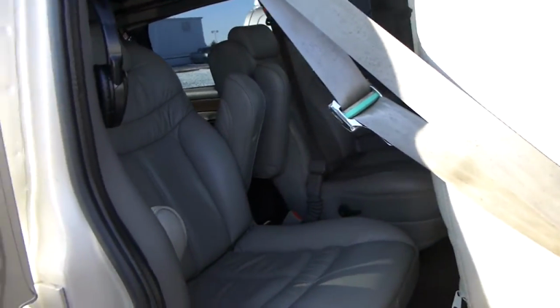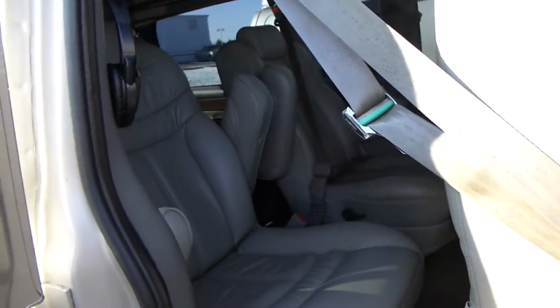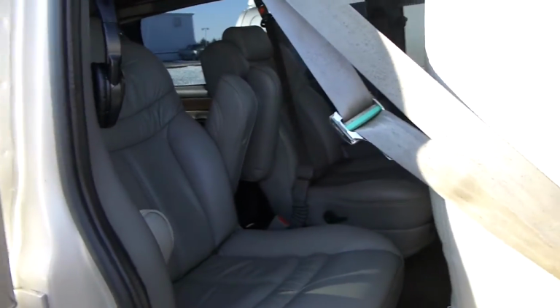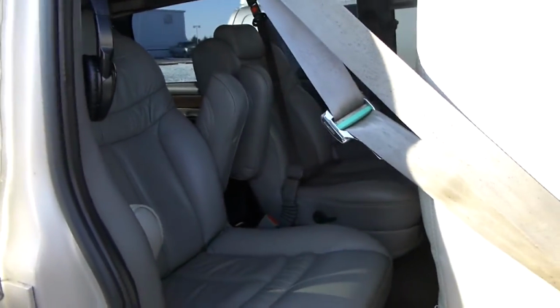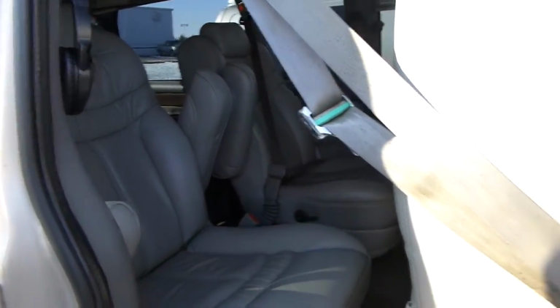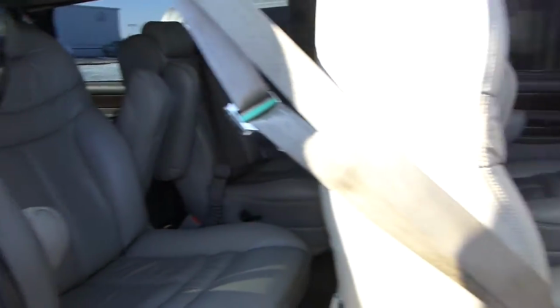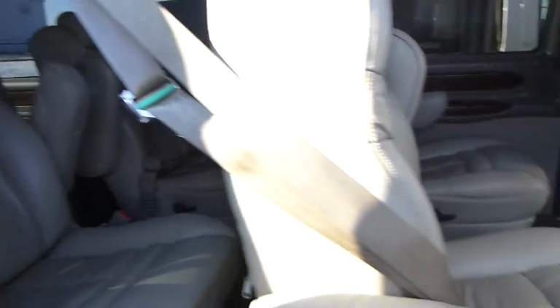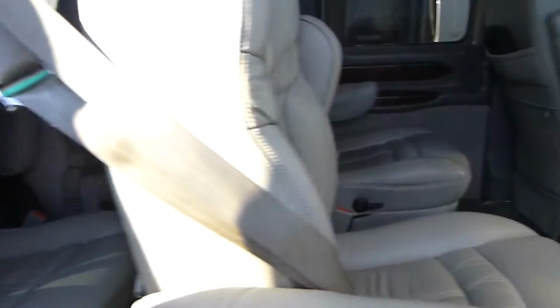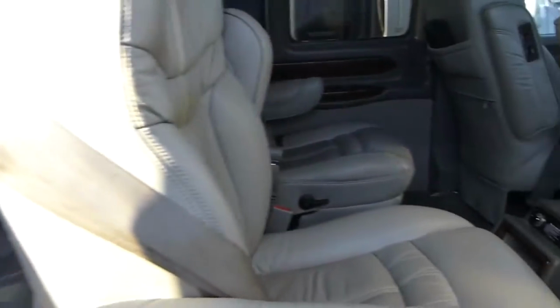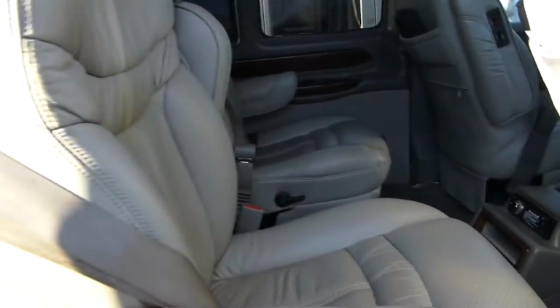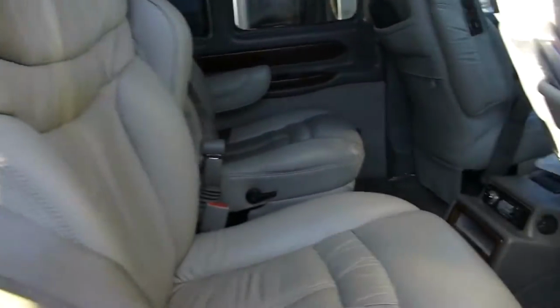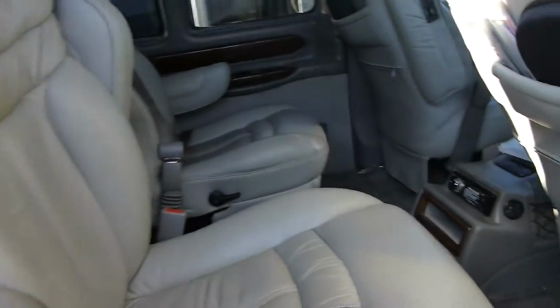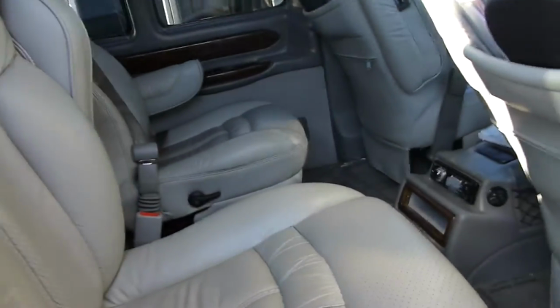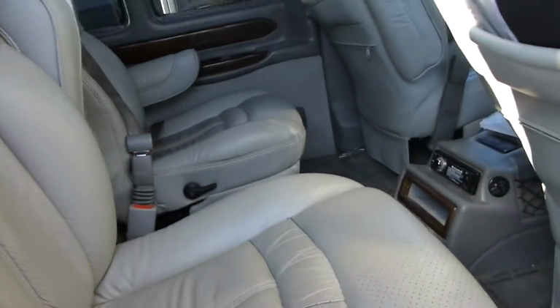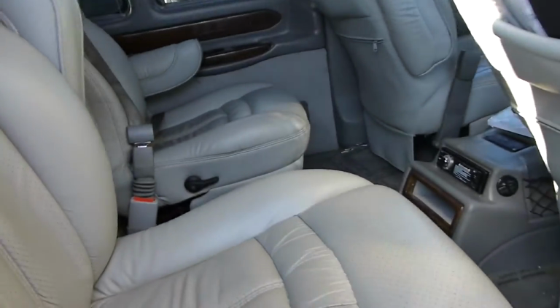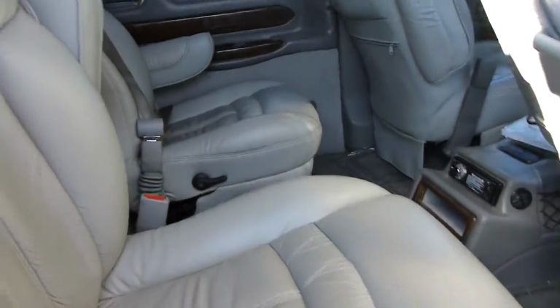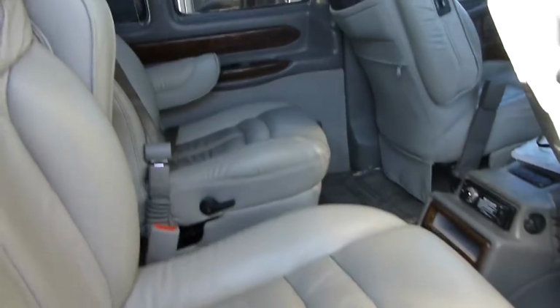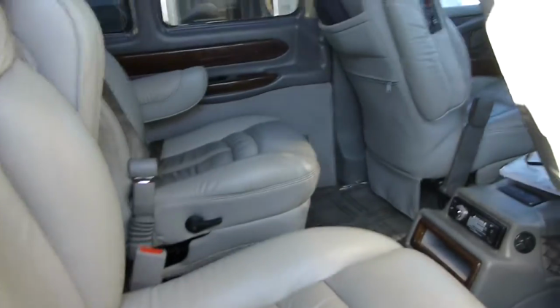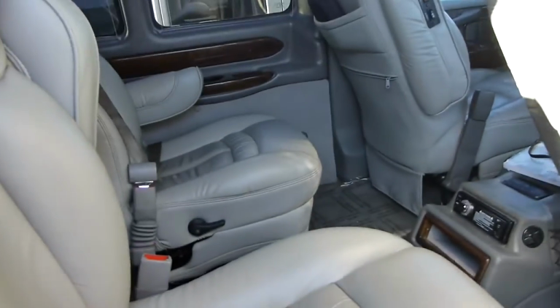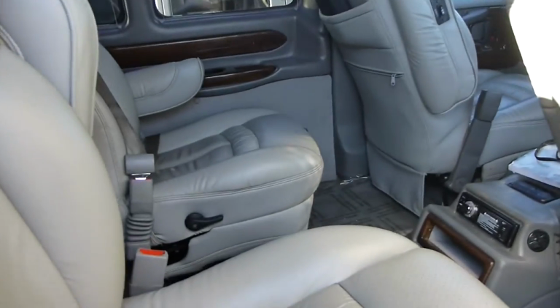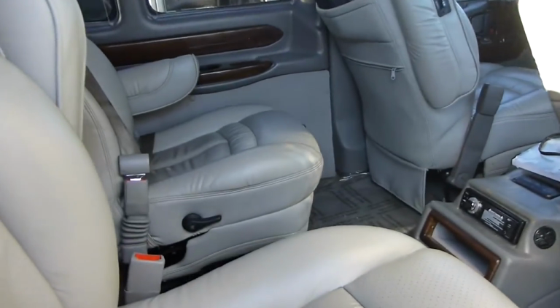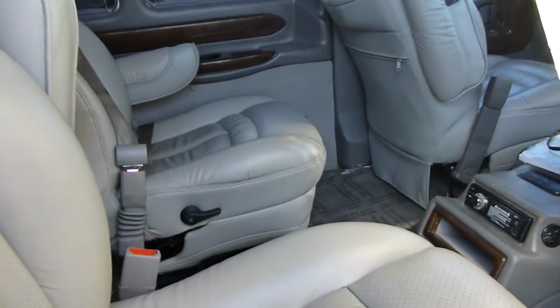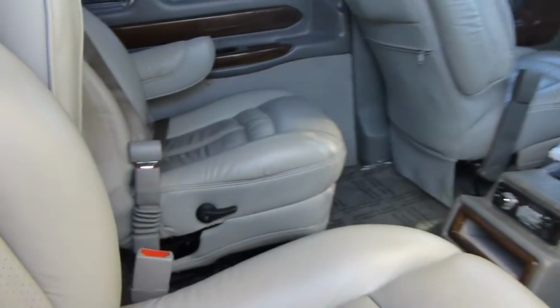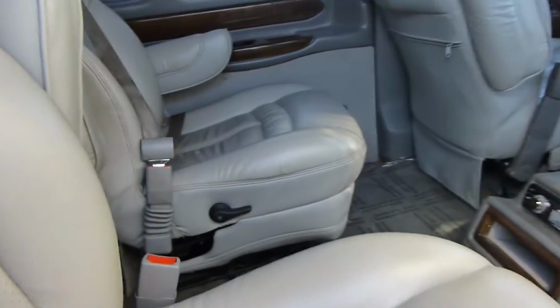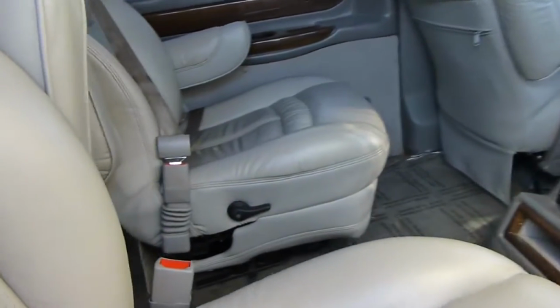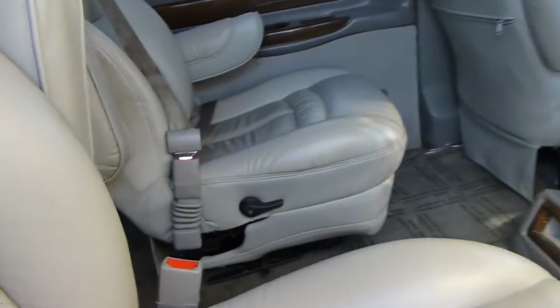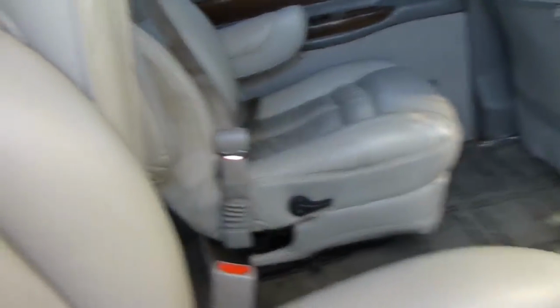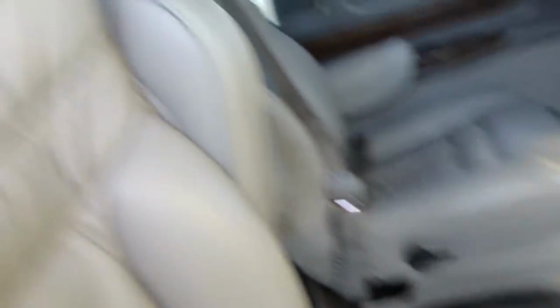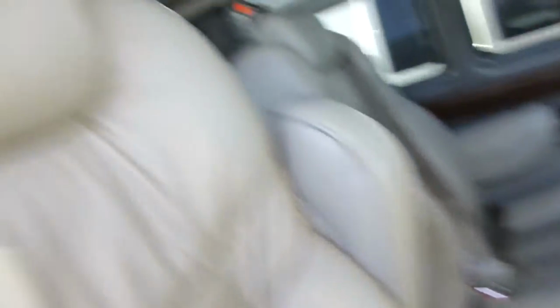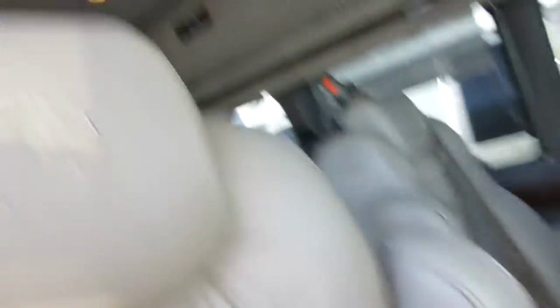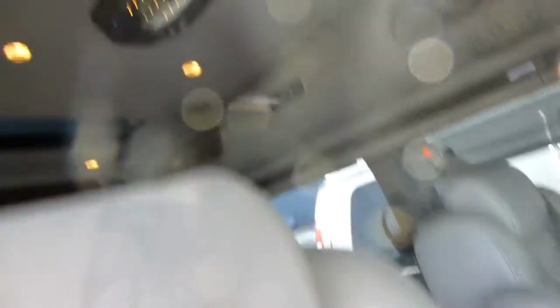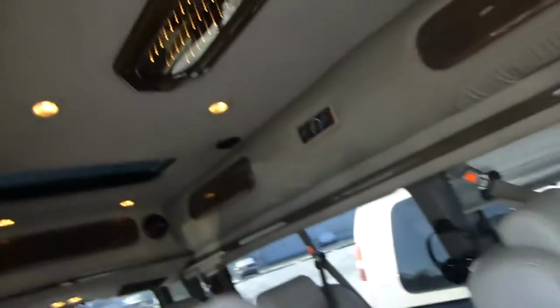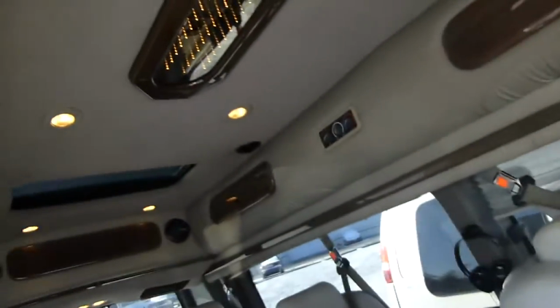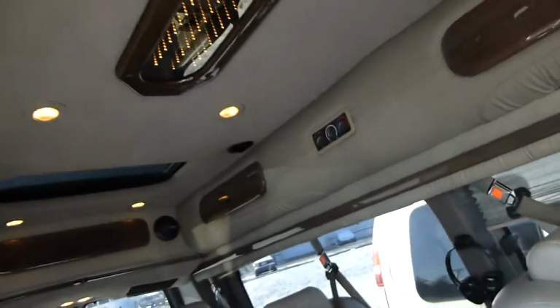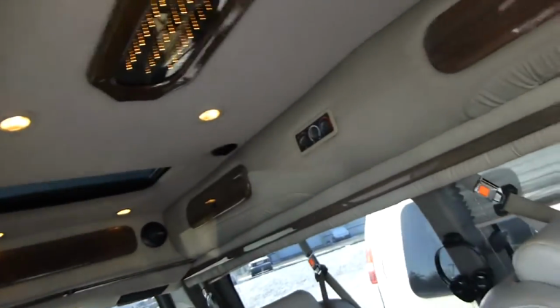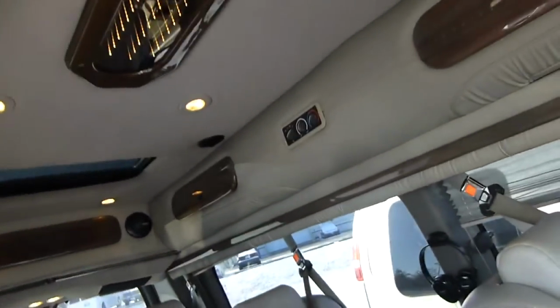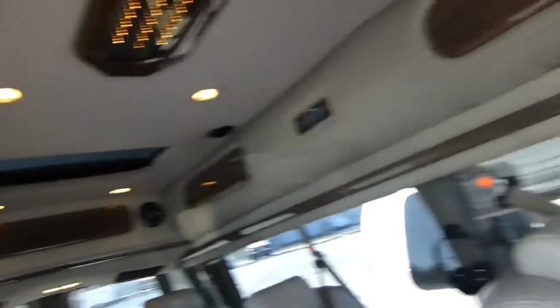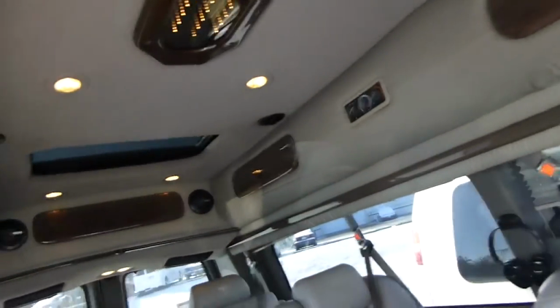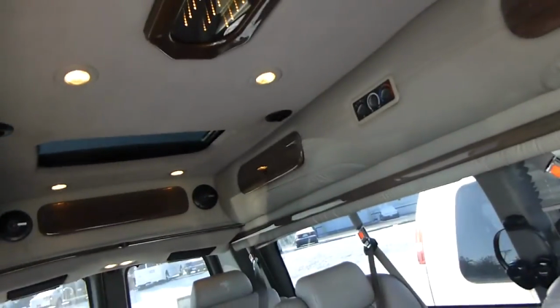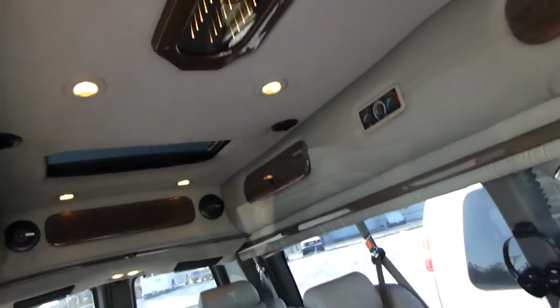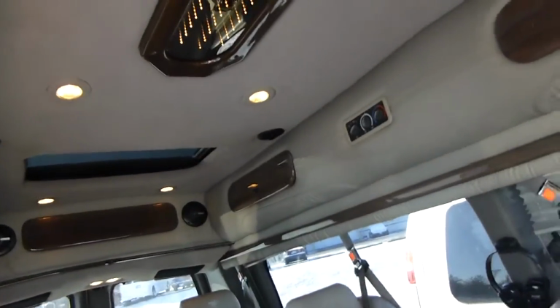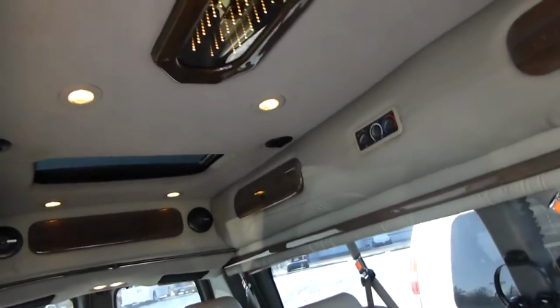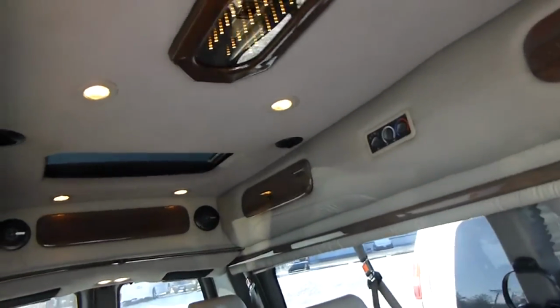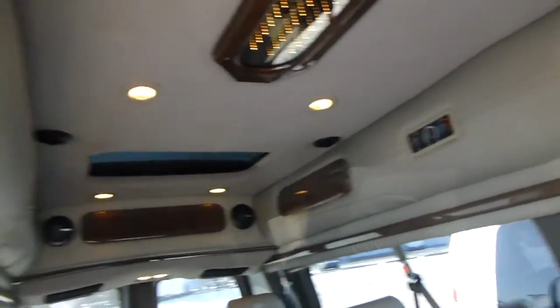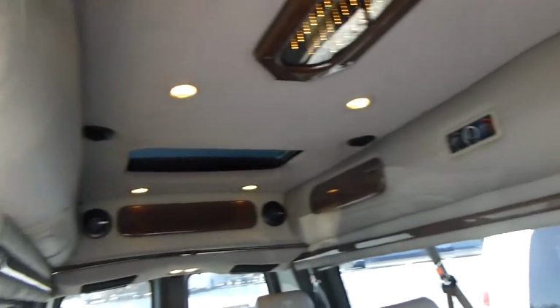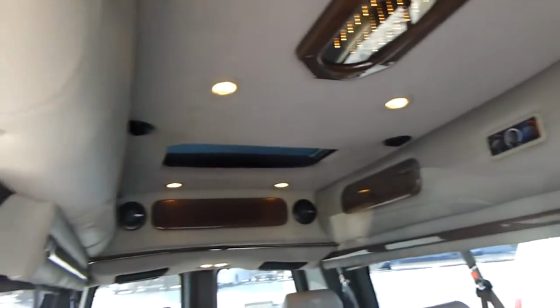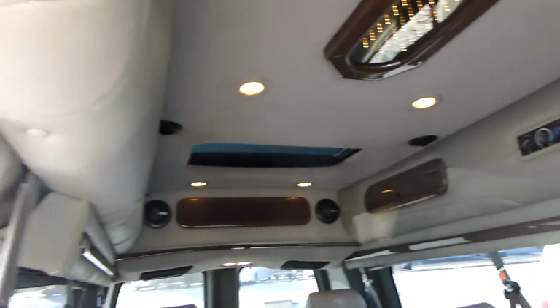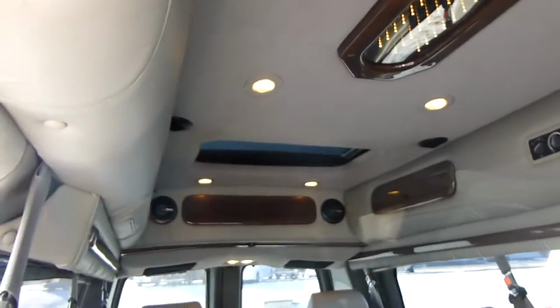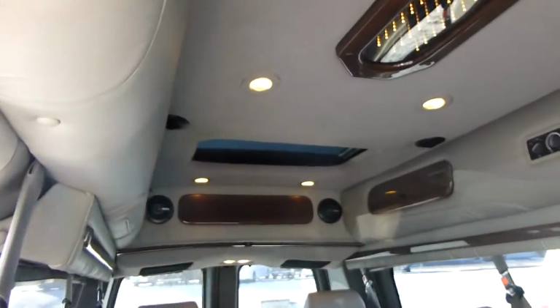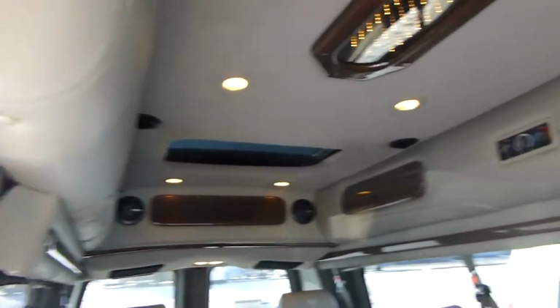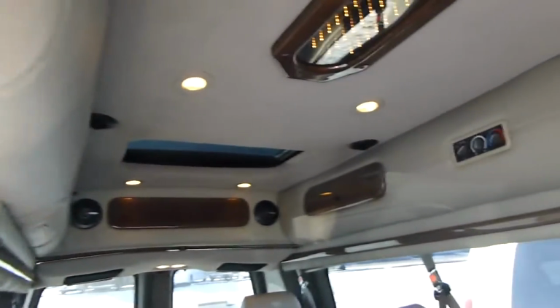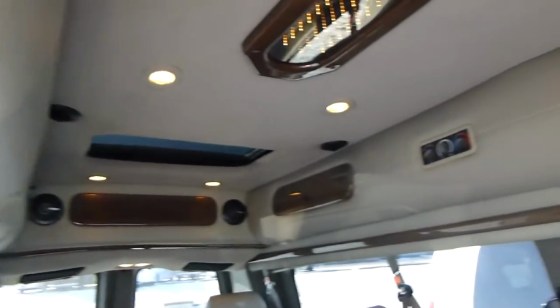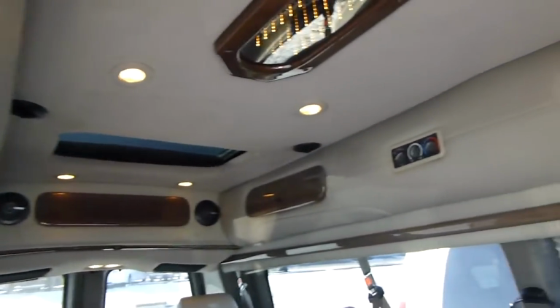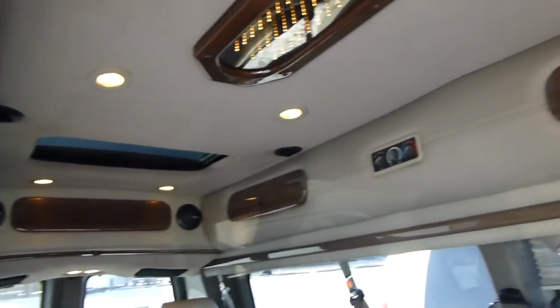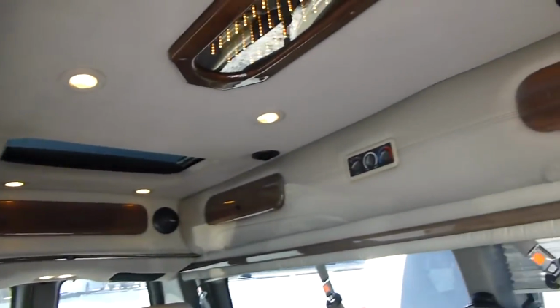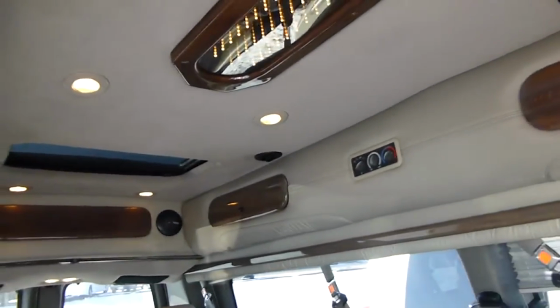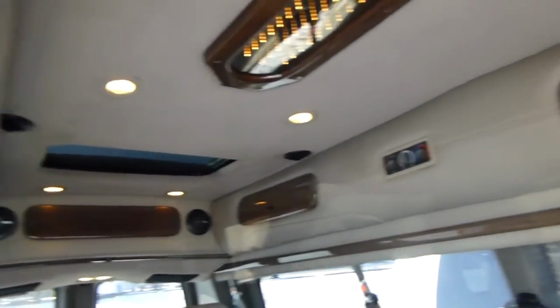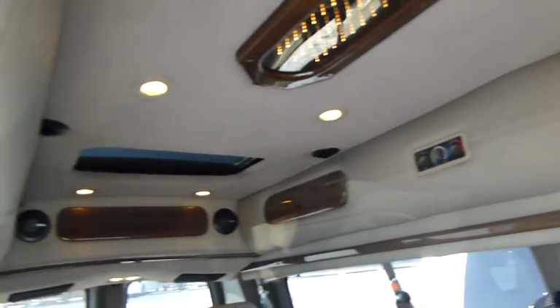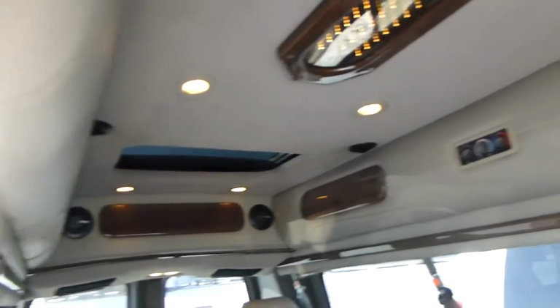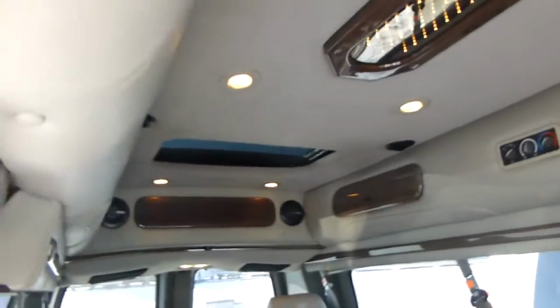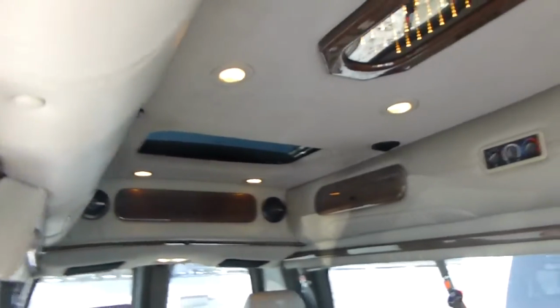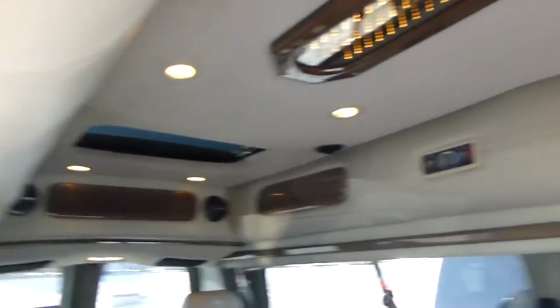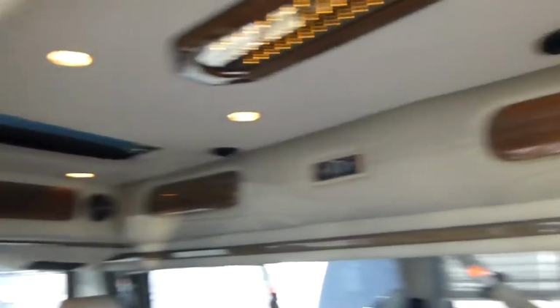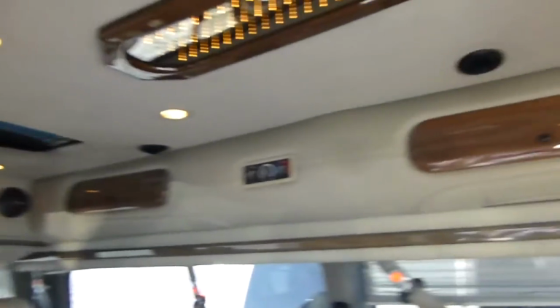Back seats and everything look real good on this one. Doesn't look like anybody's really abused anything in it — looks like they've taken pretty good care of it.